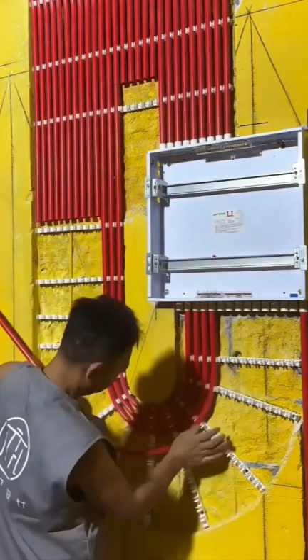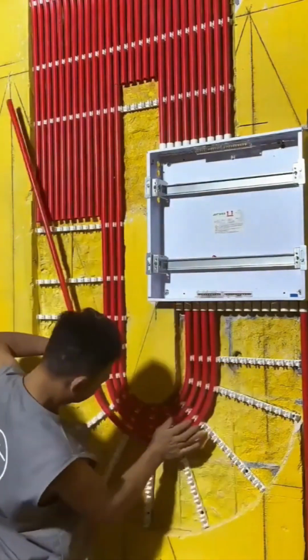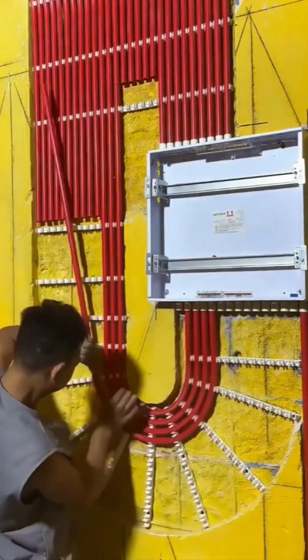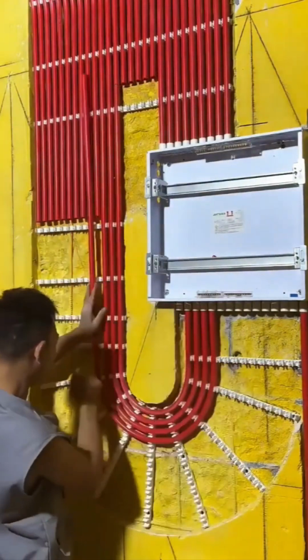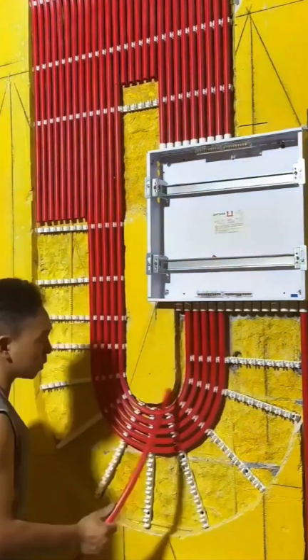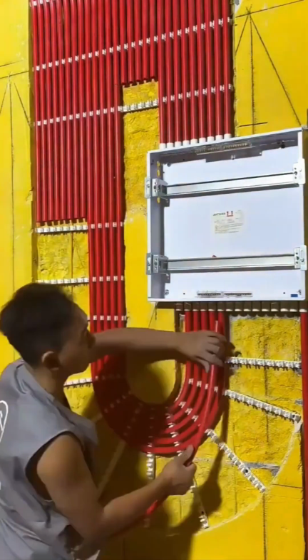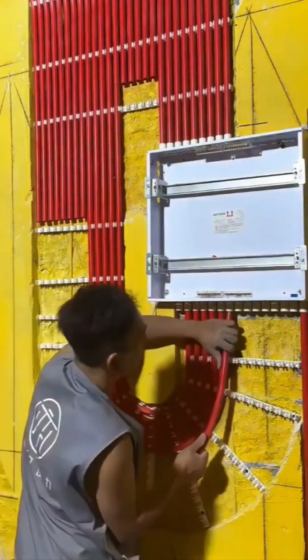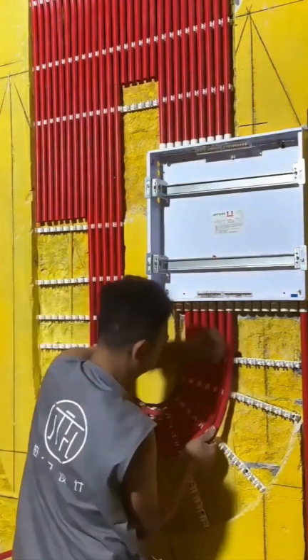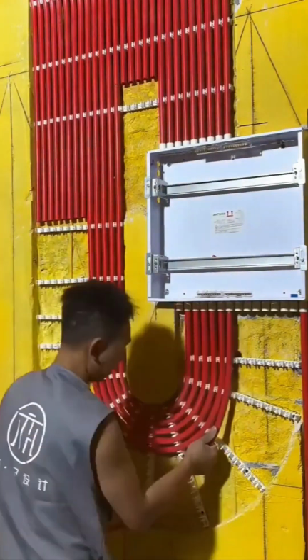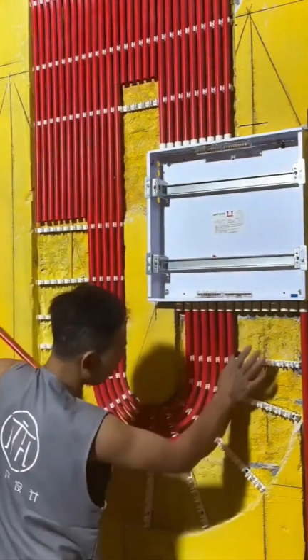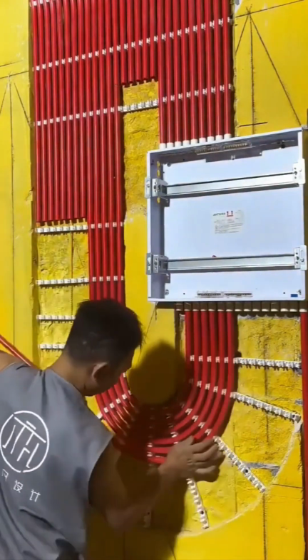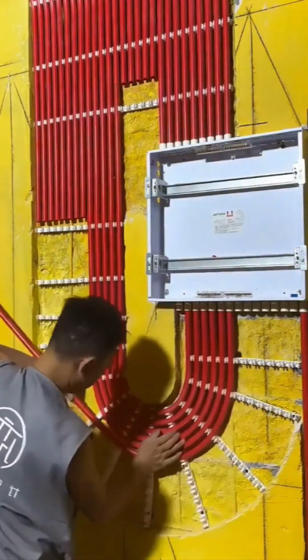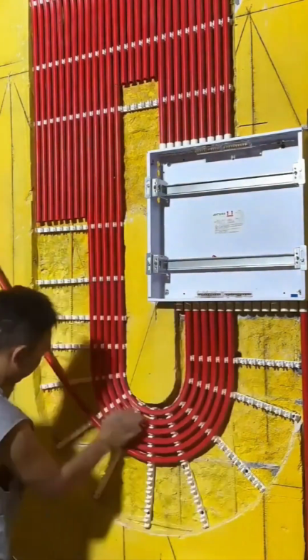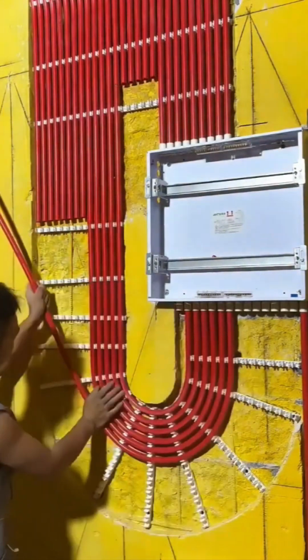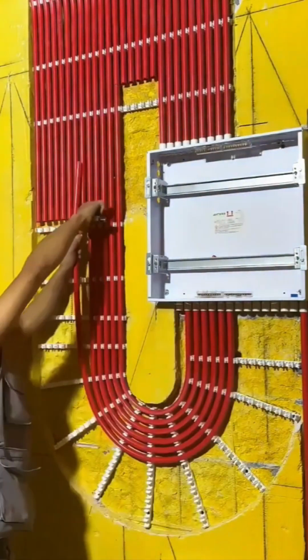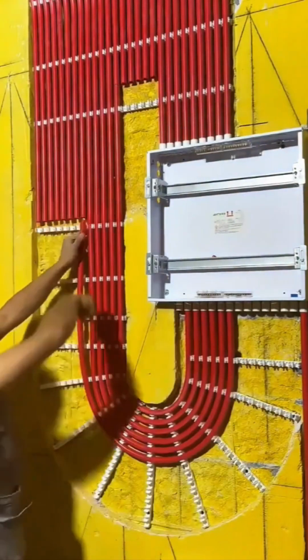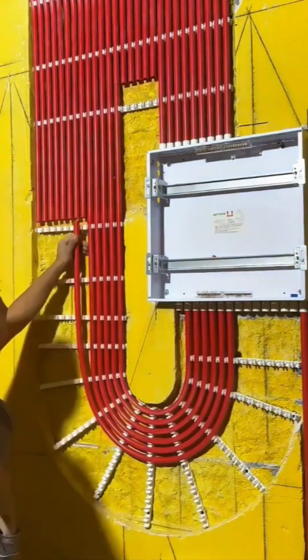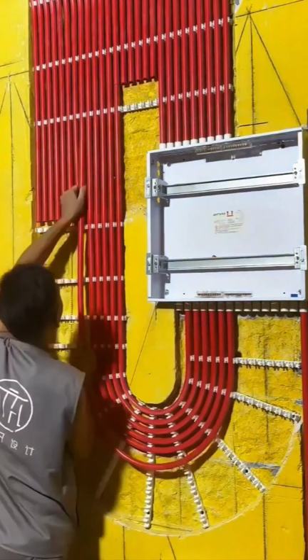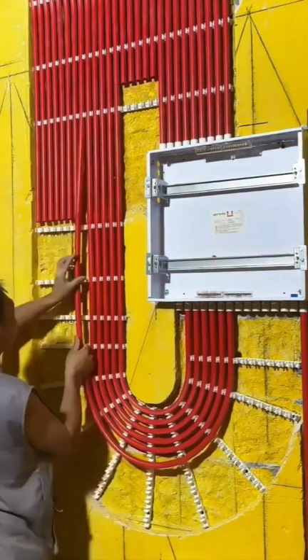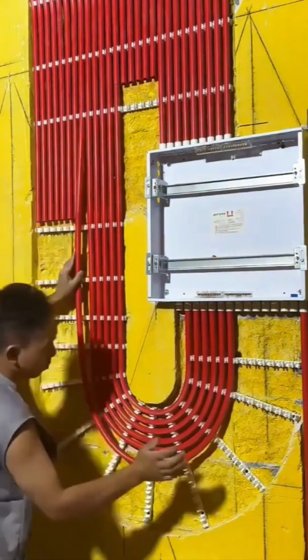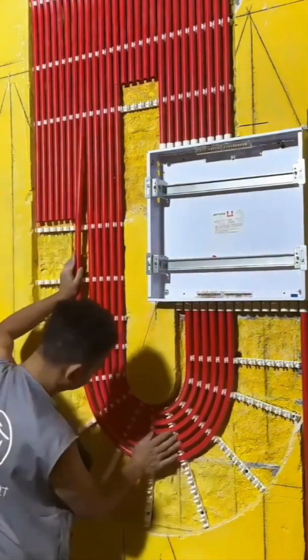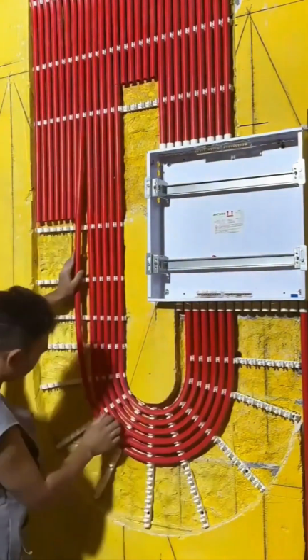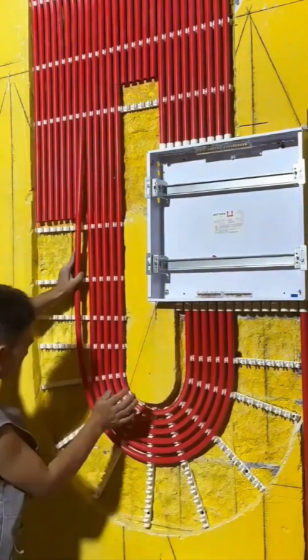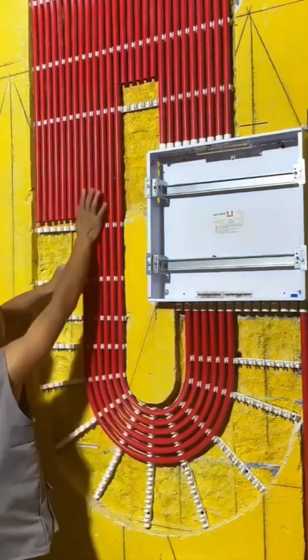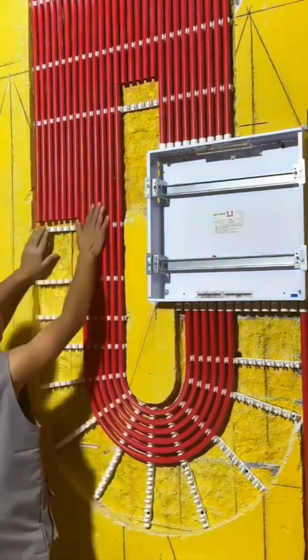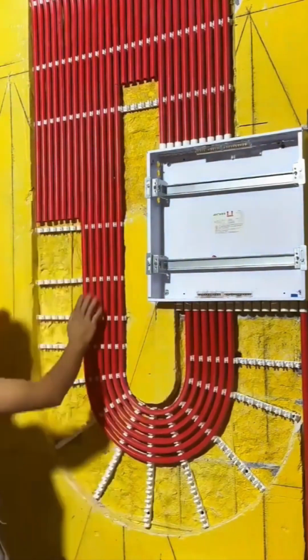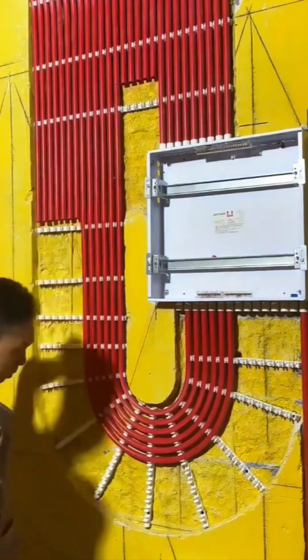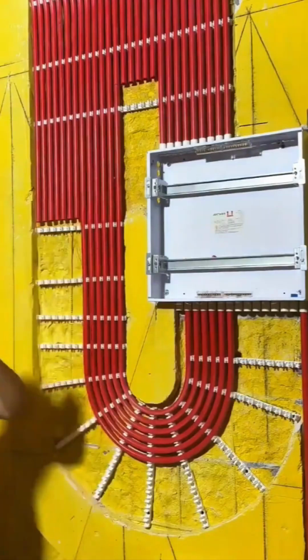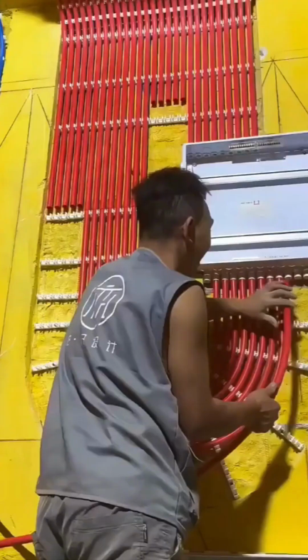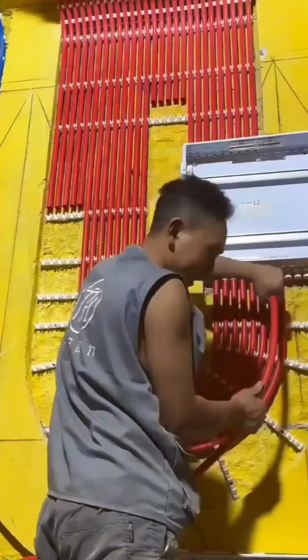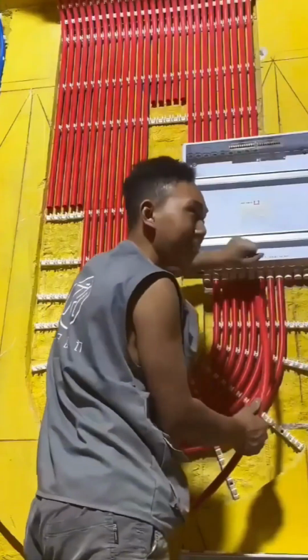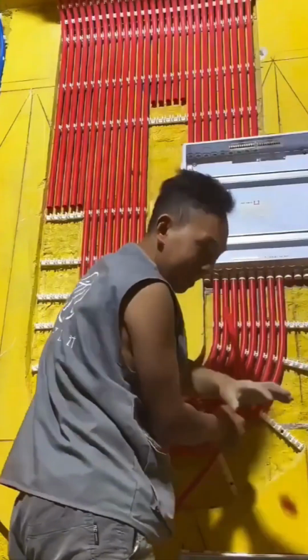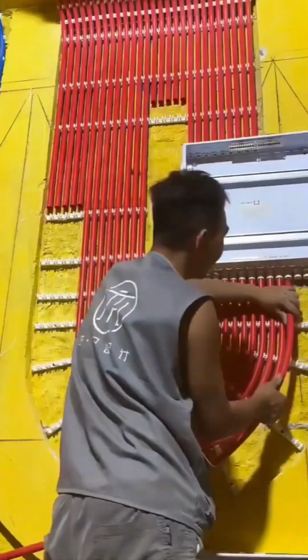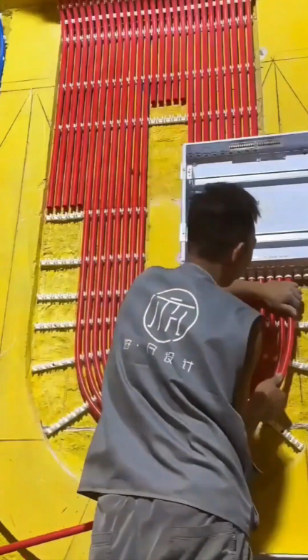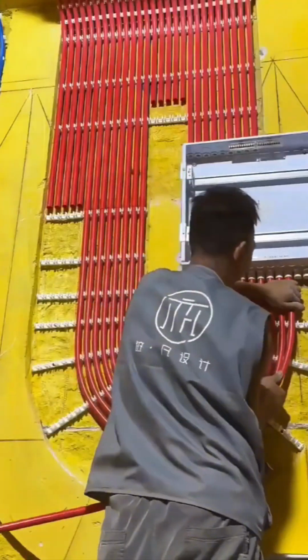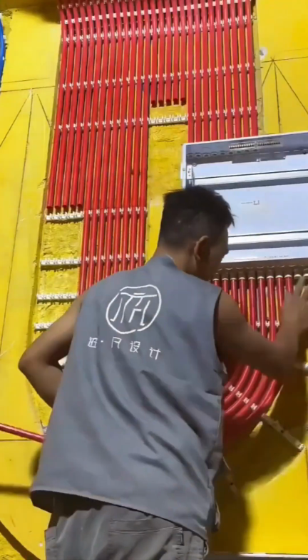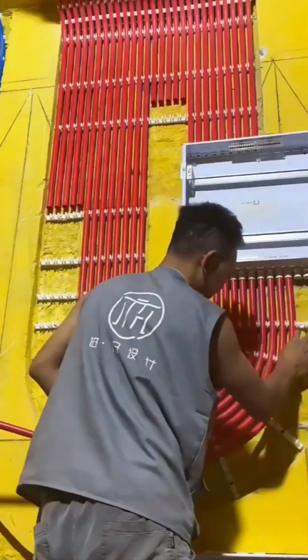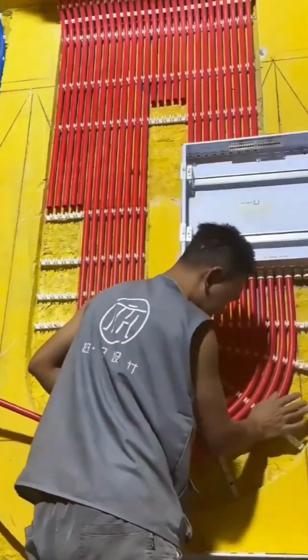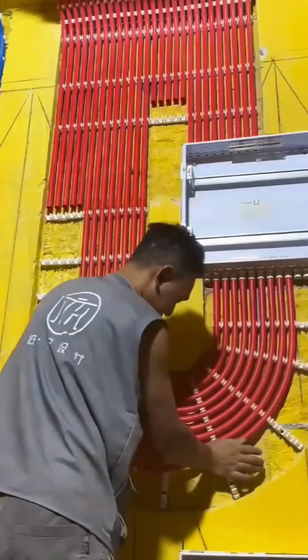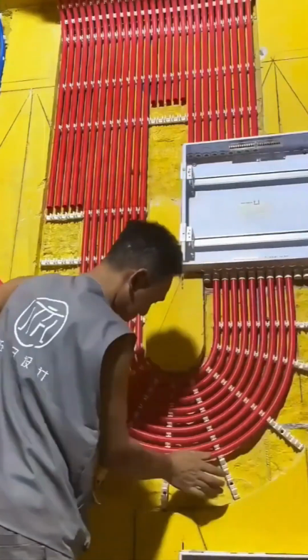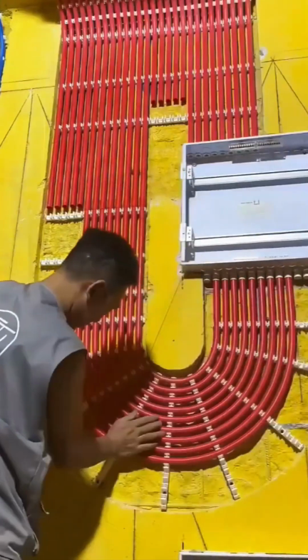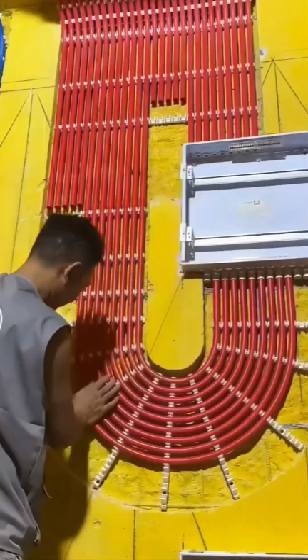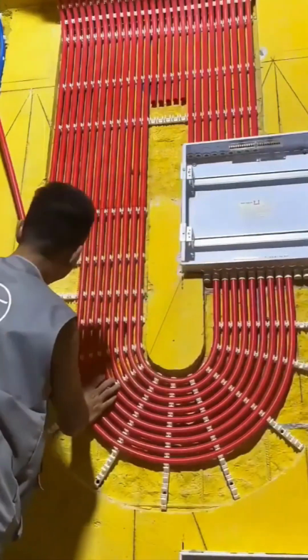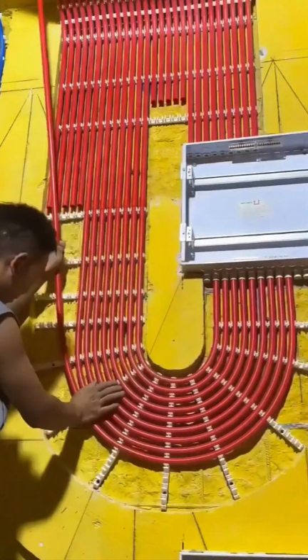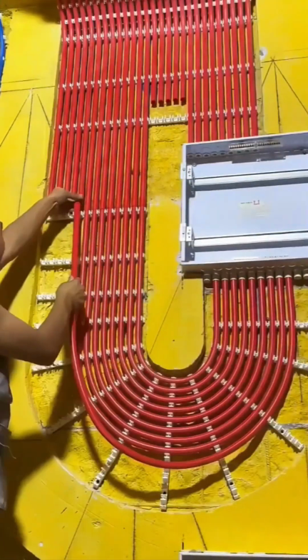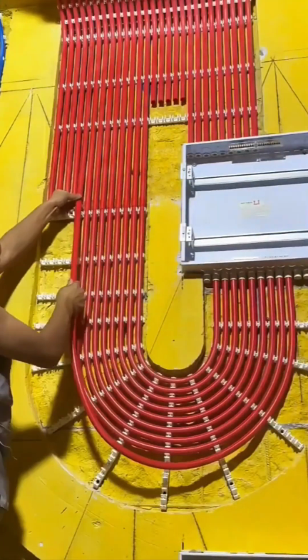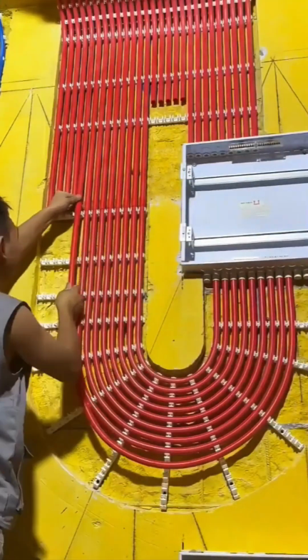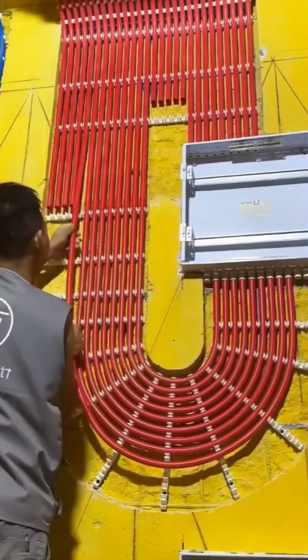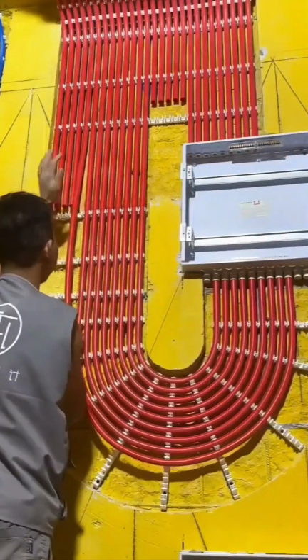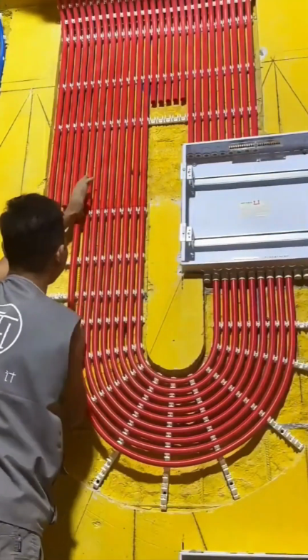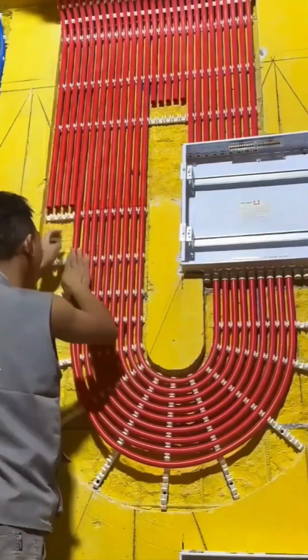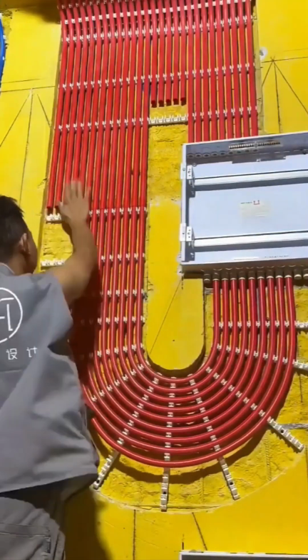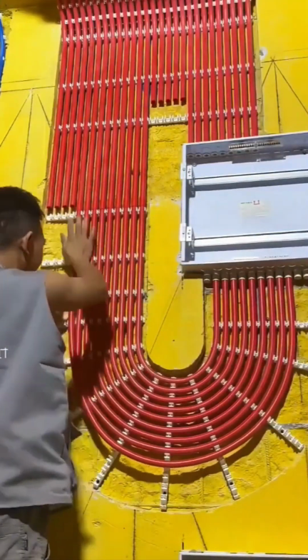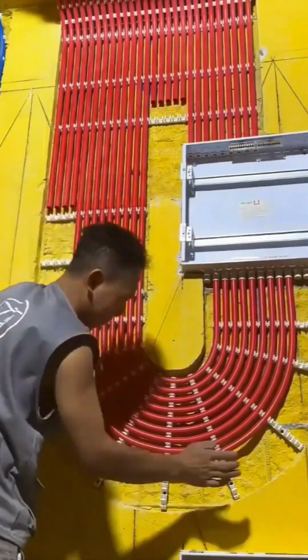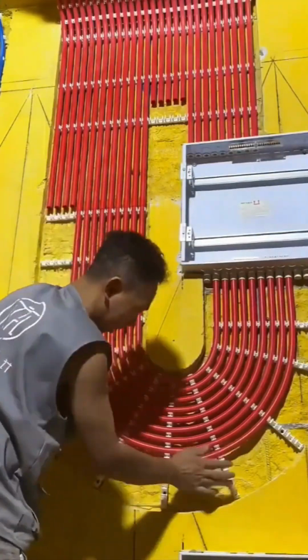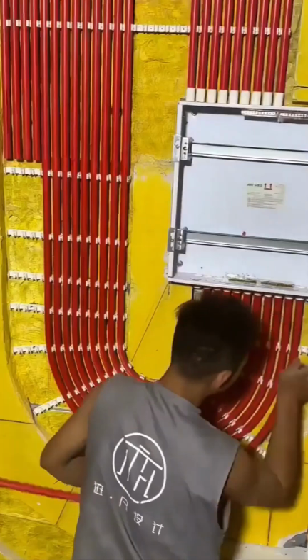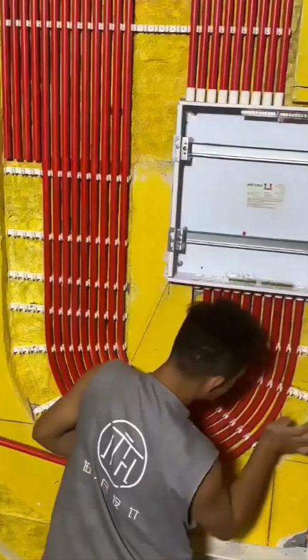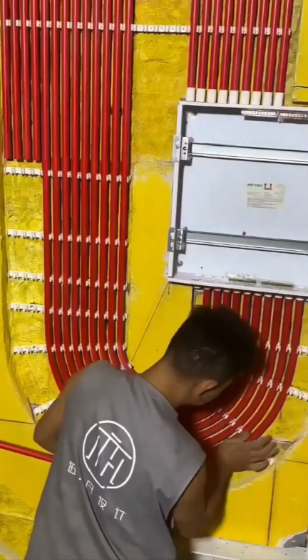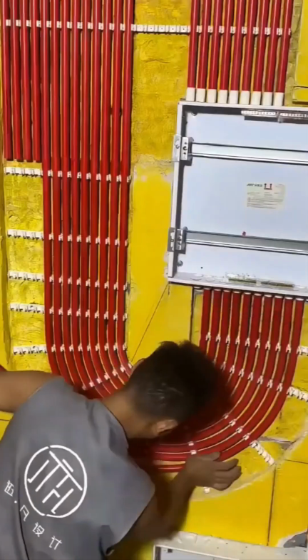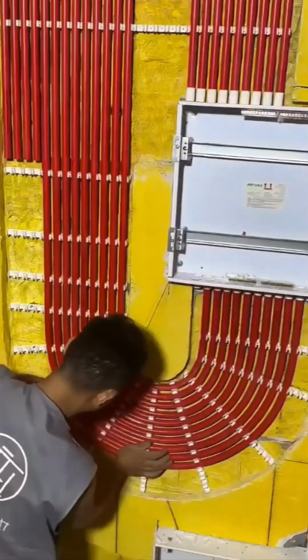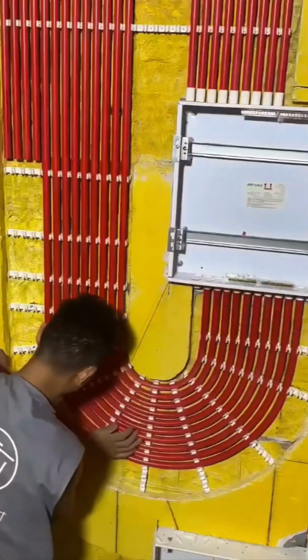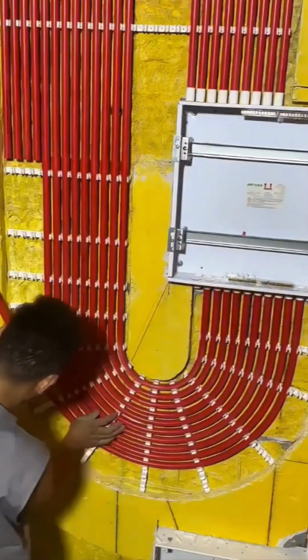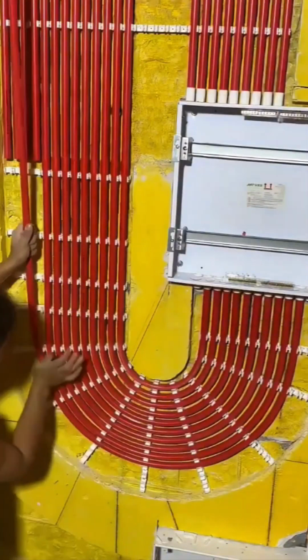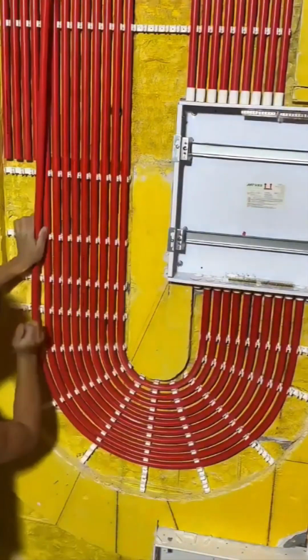The hidden nervous system of the building is installed — running electrical conduits is like plotting the veins and arteries of a structure, a complex web that will carry the energy to power our modern lives.